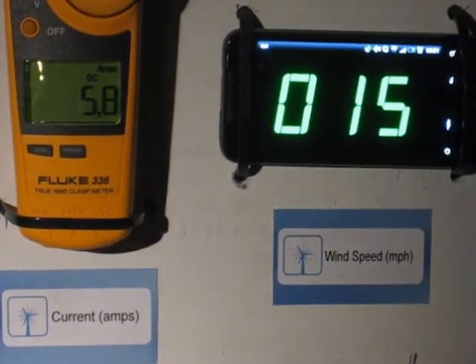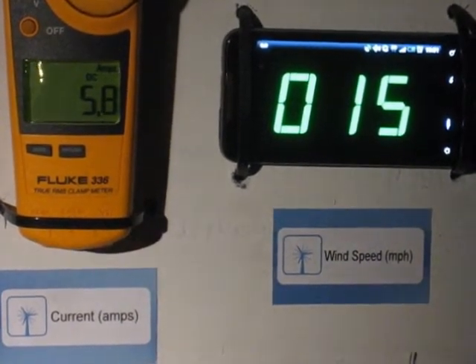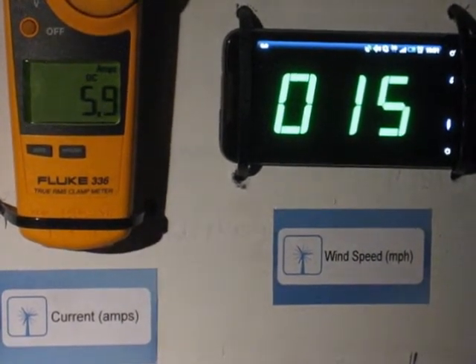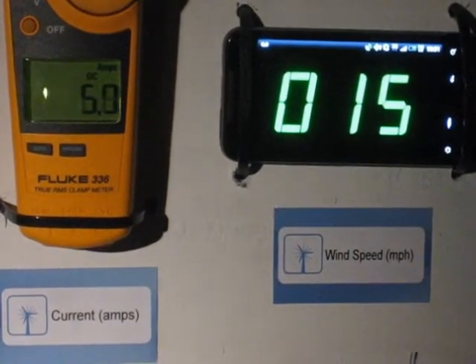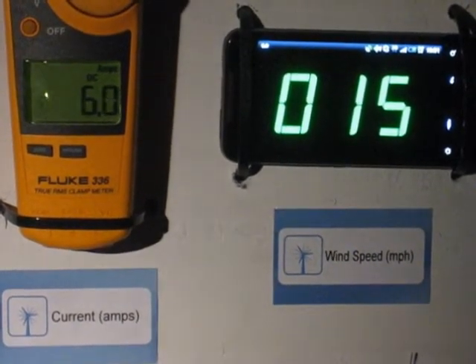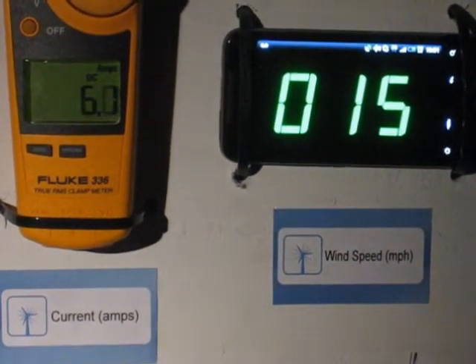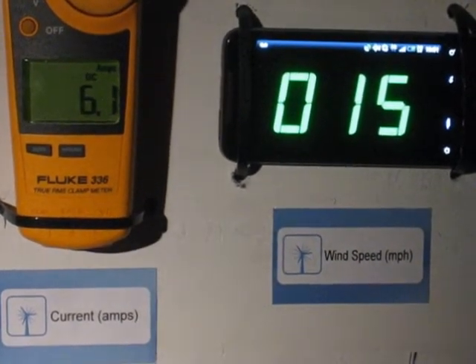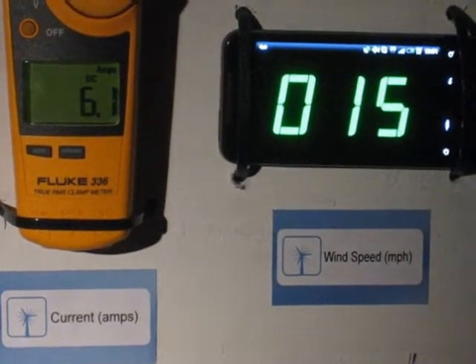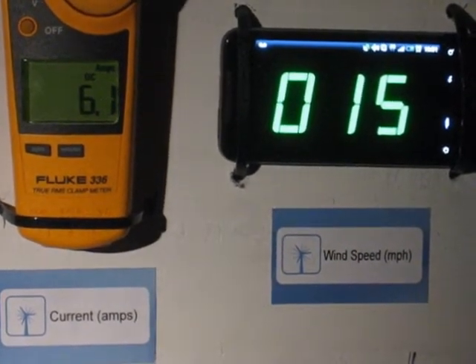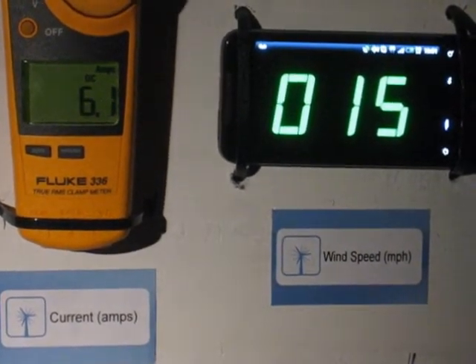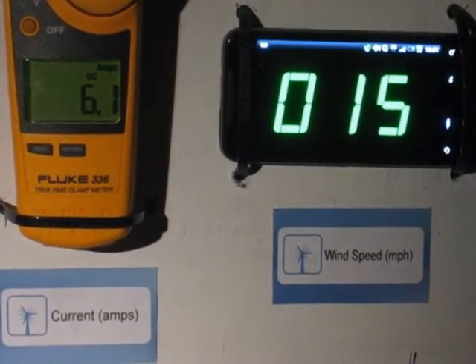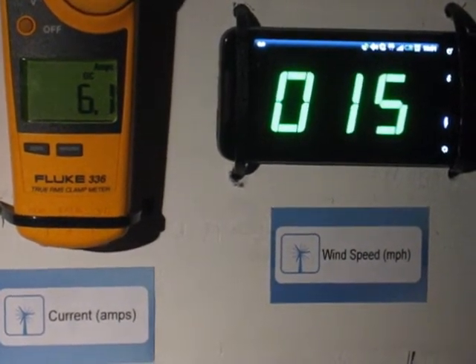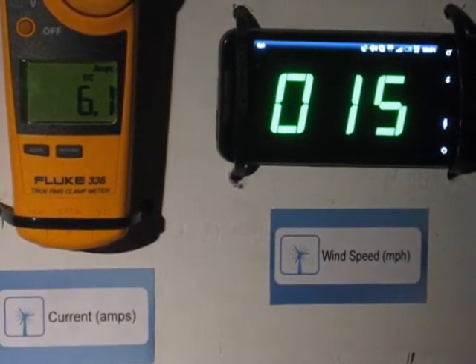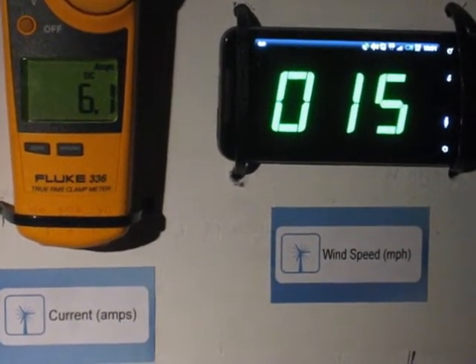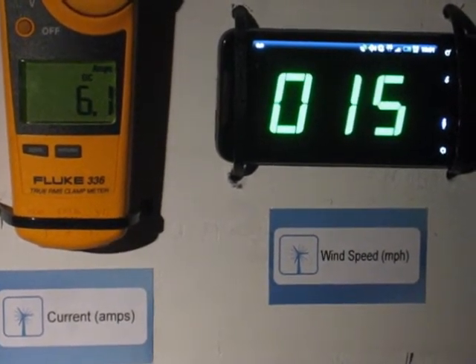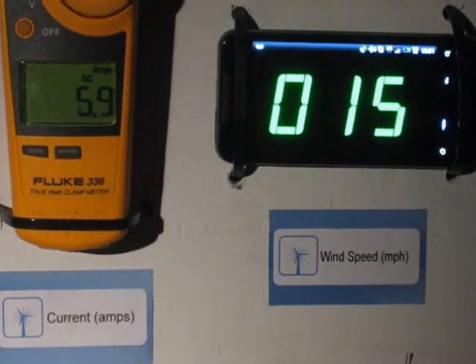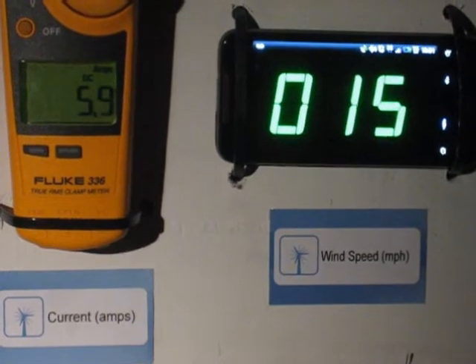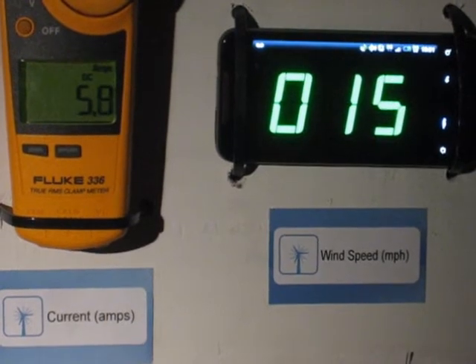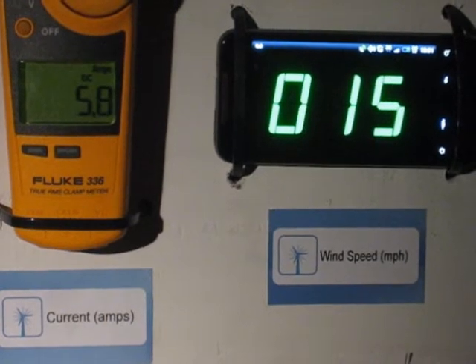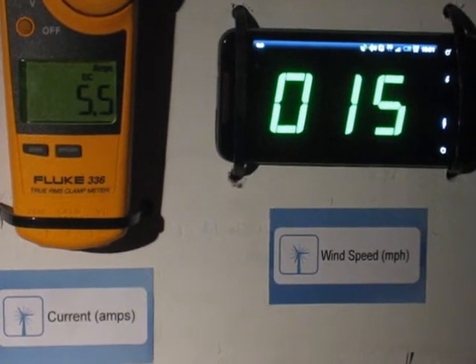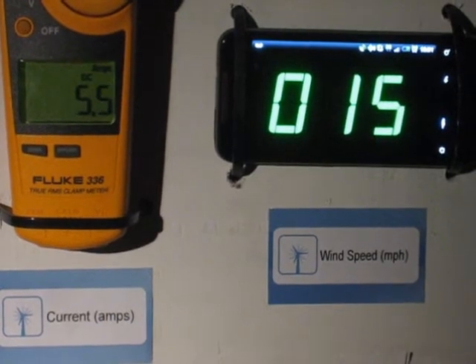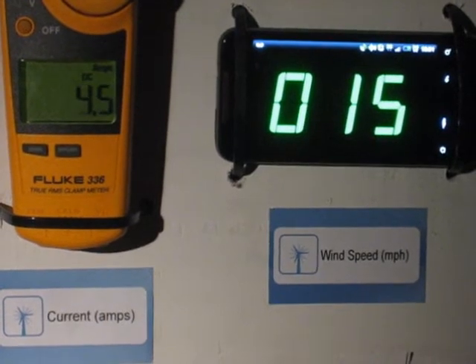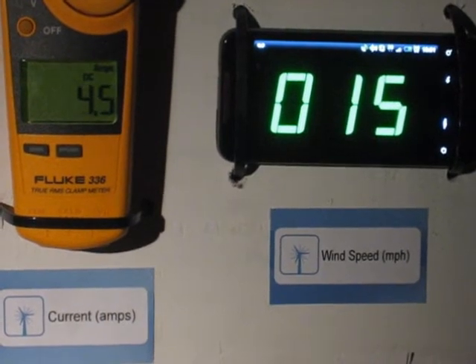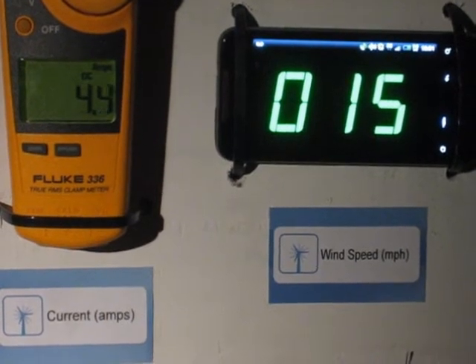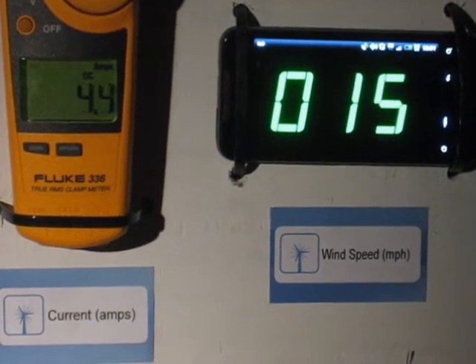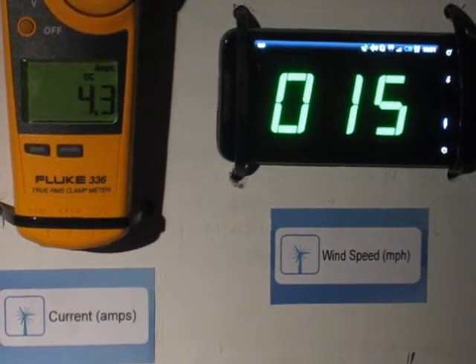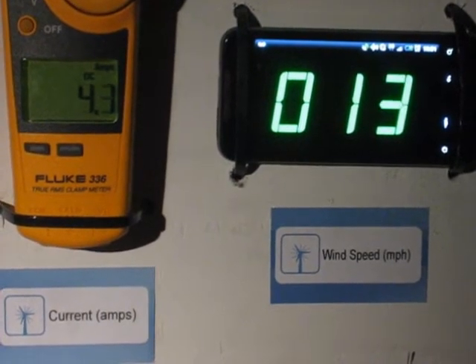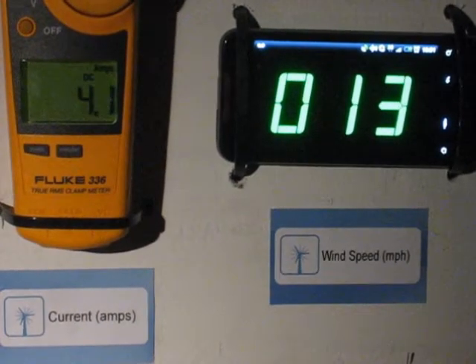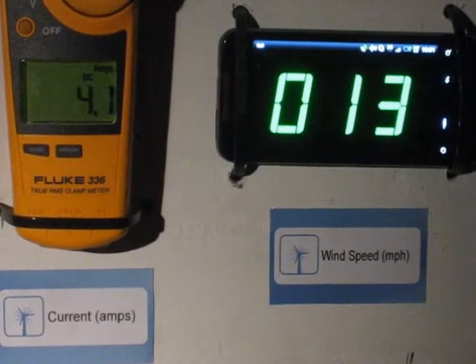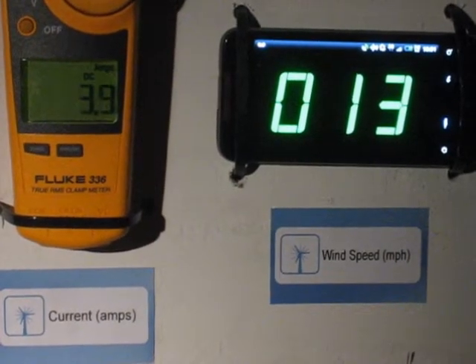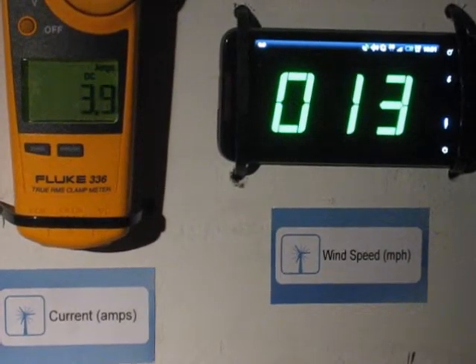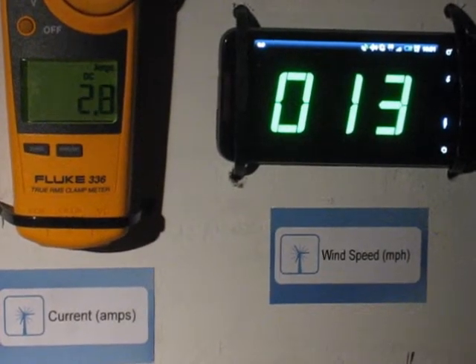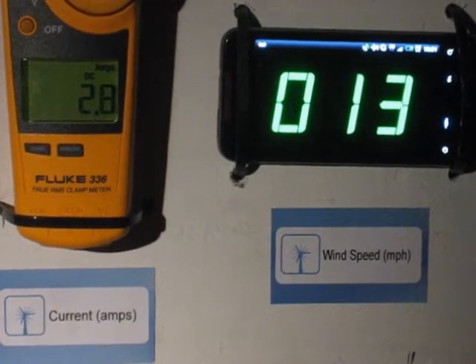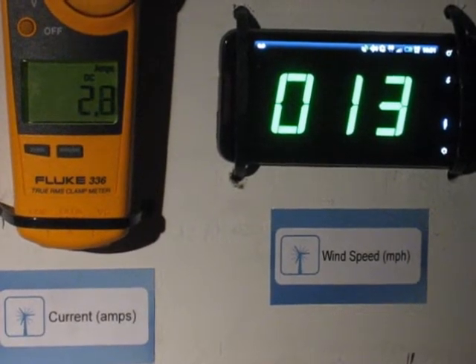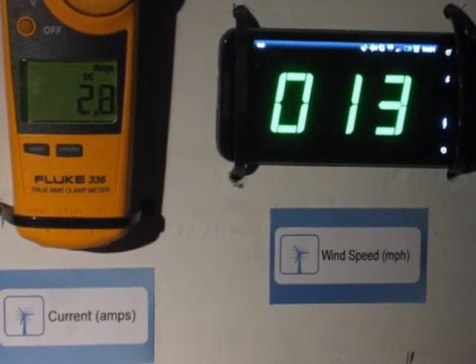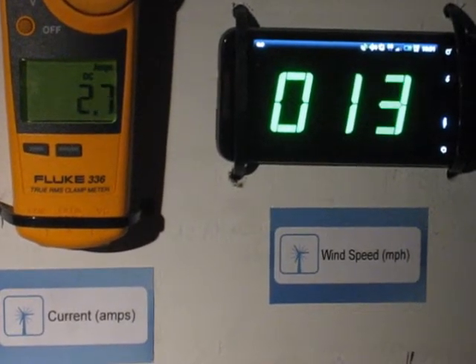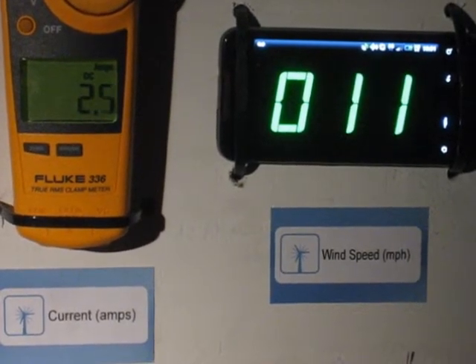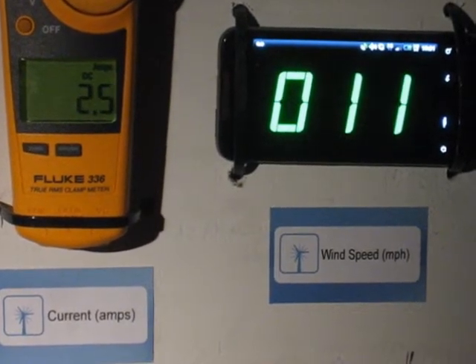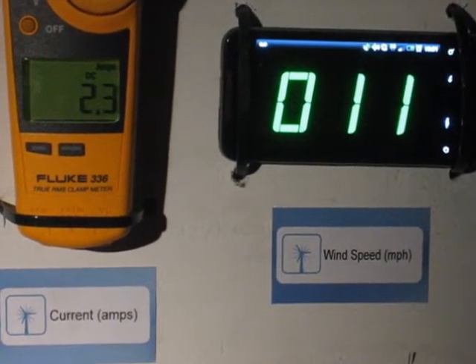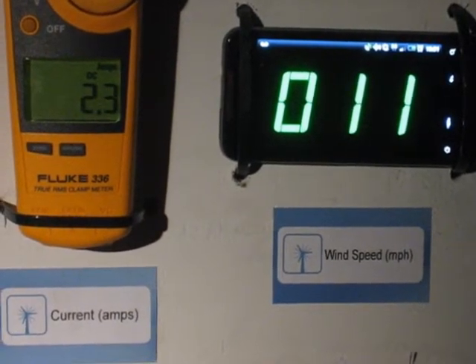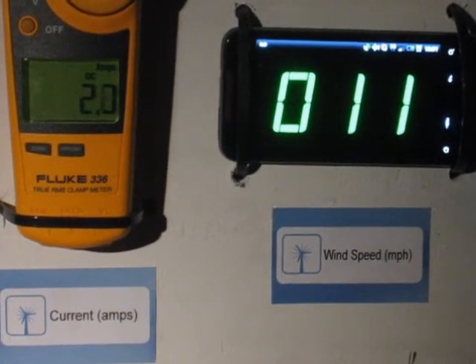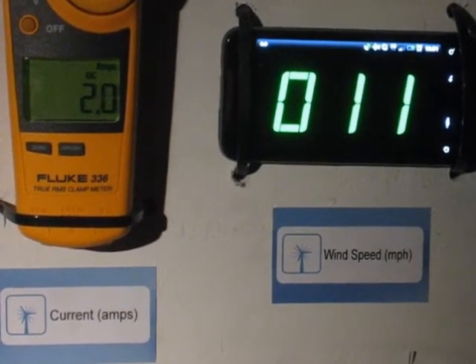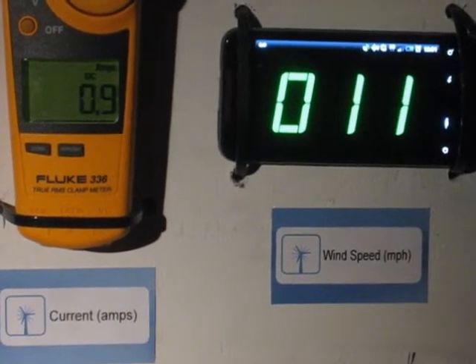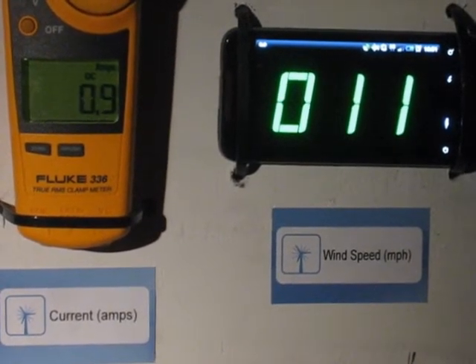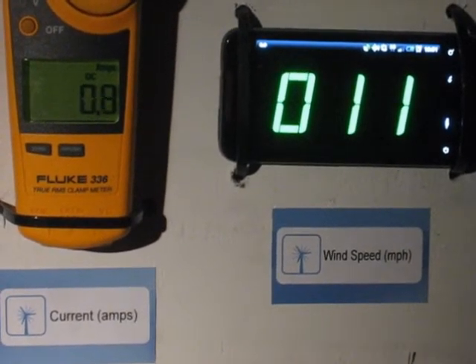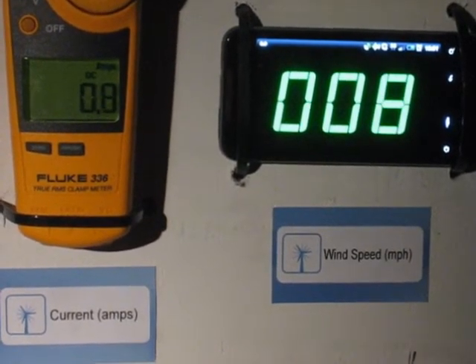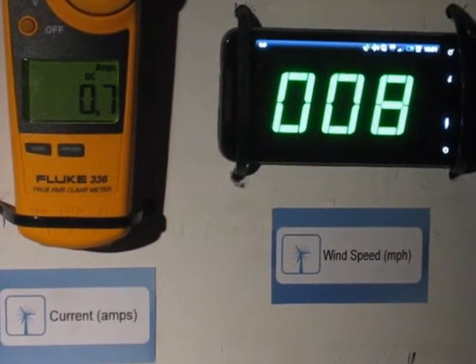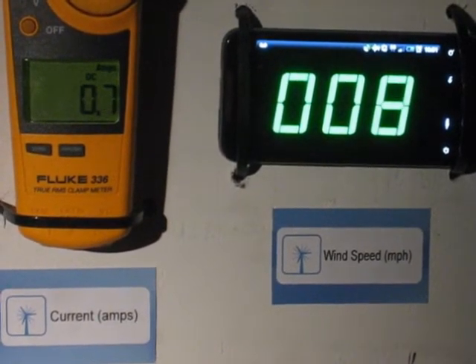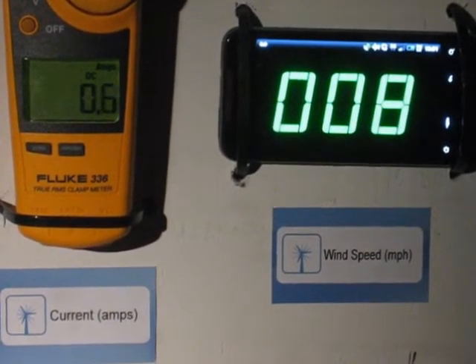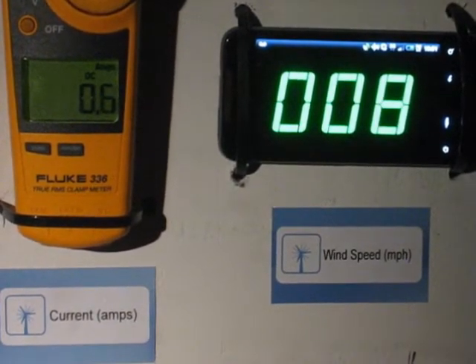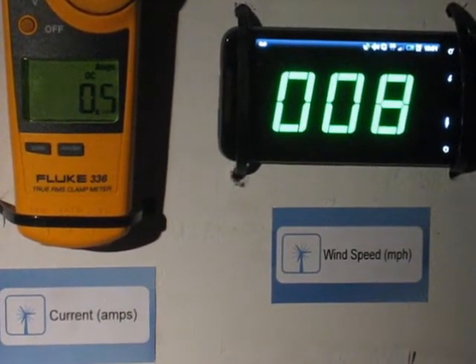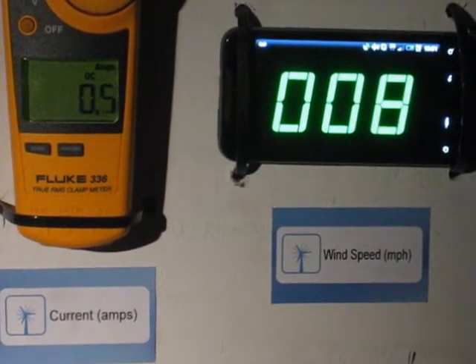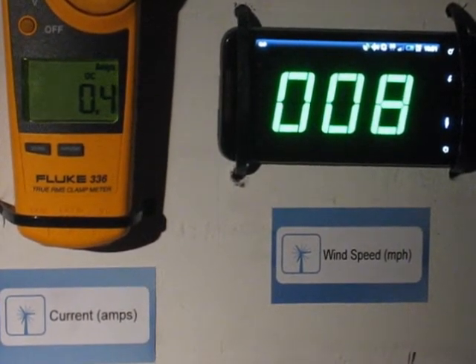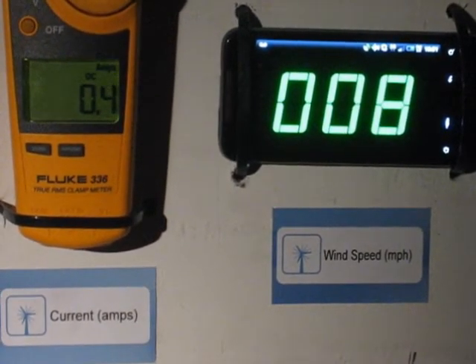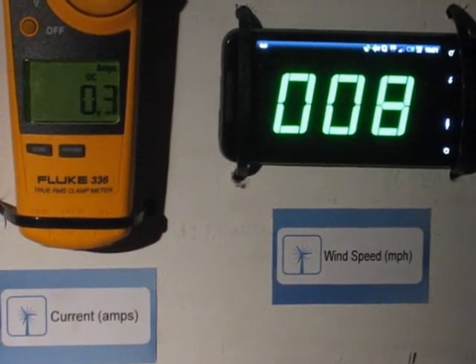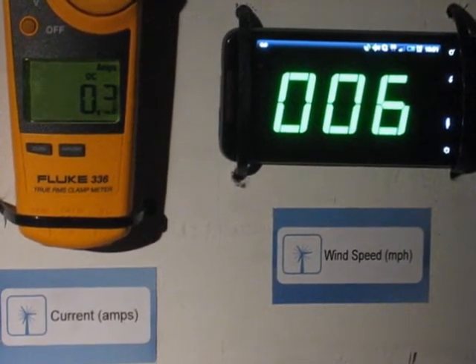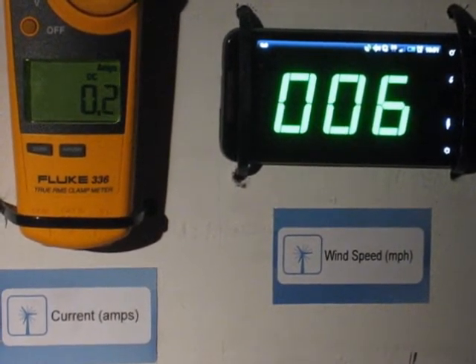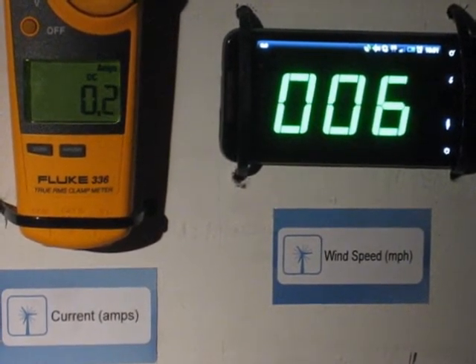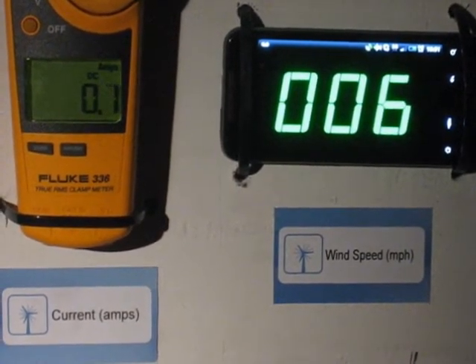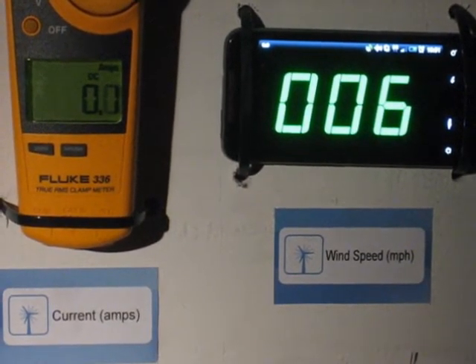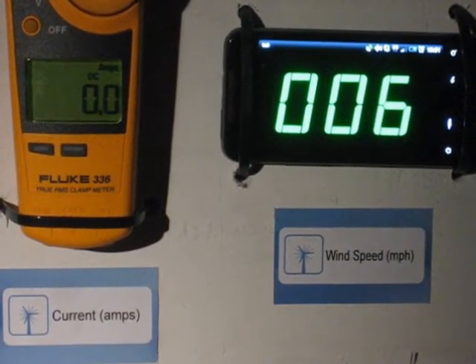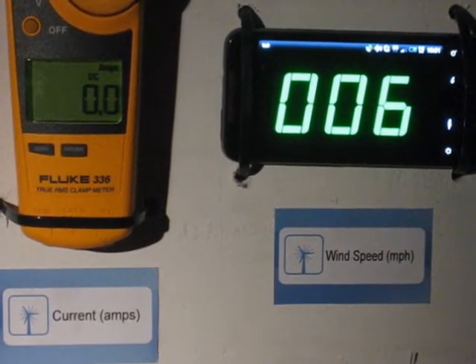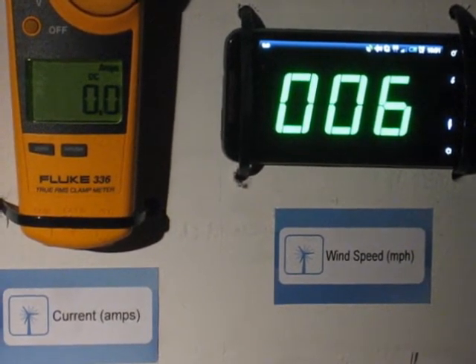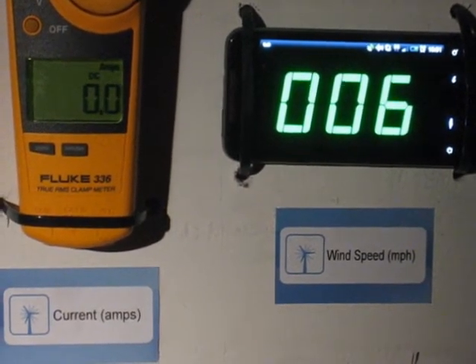And that is 24 volt battery bank charging in 10 to 15 mile an hour wind speeds.